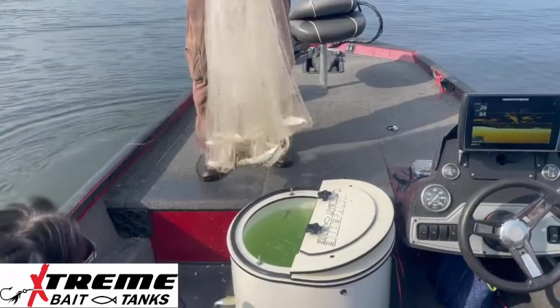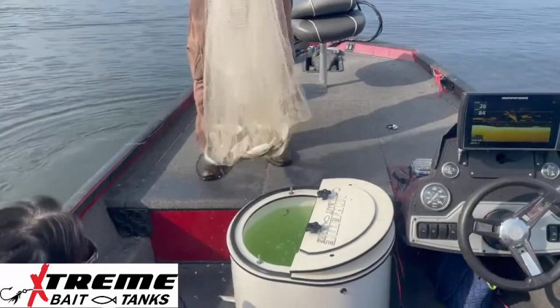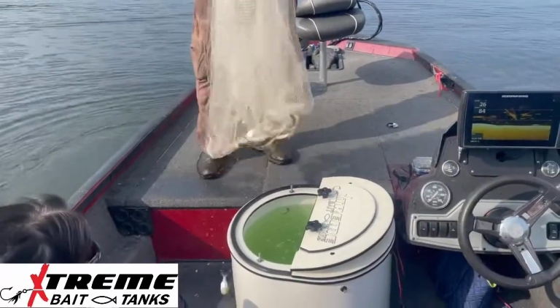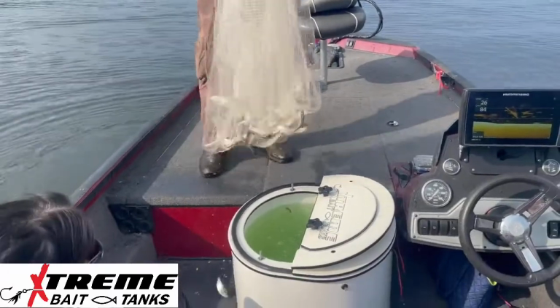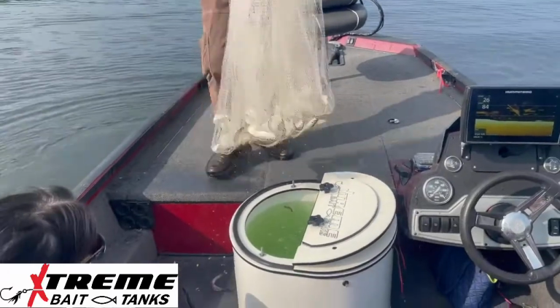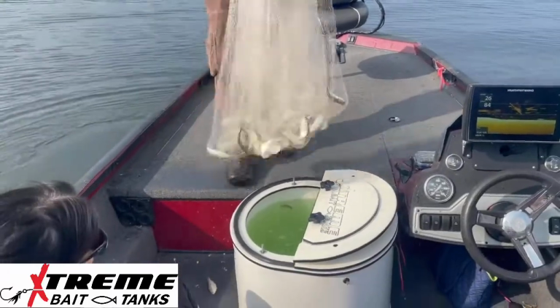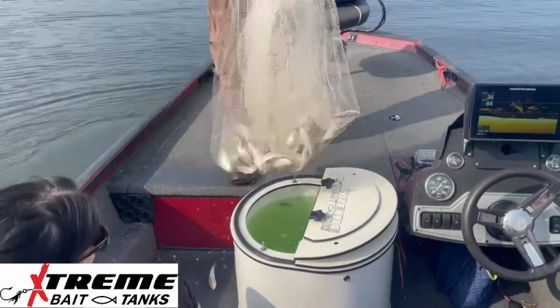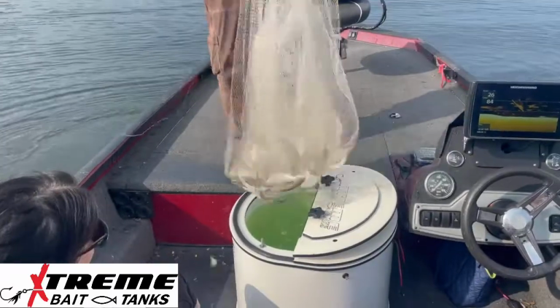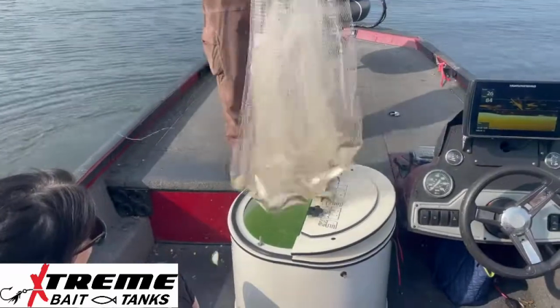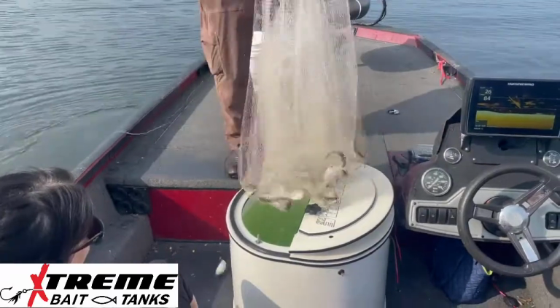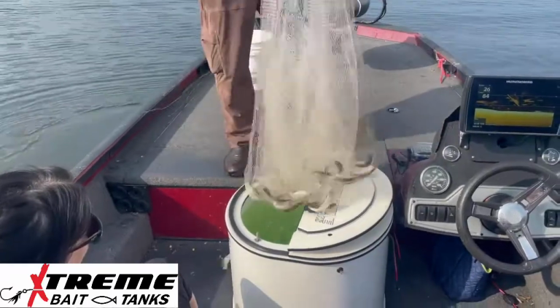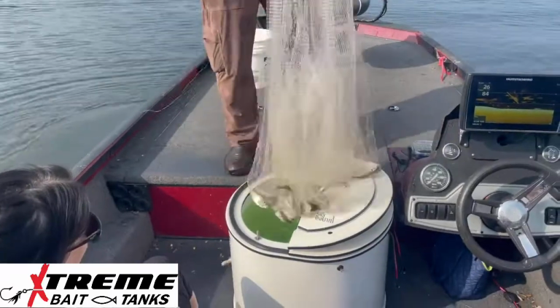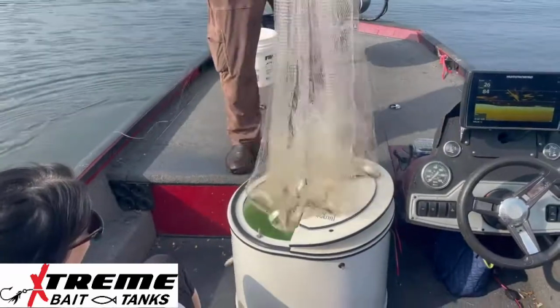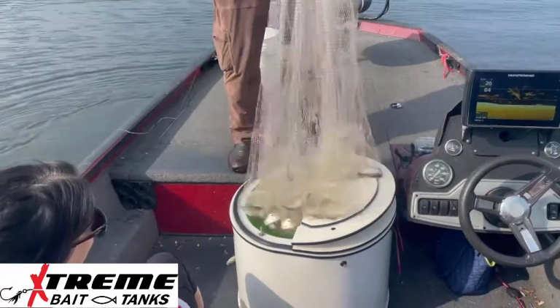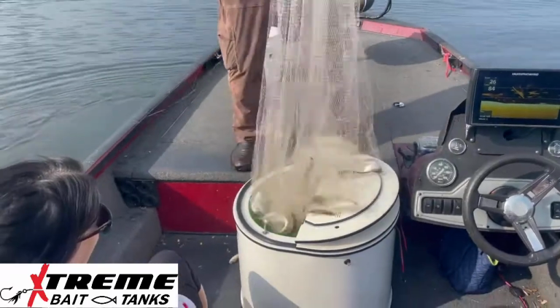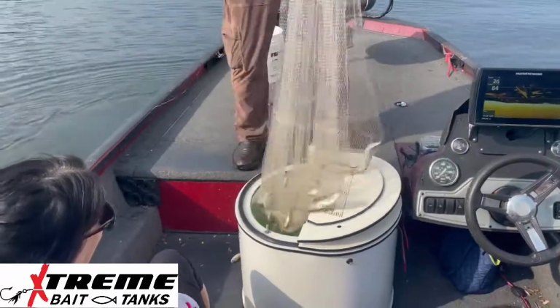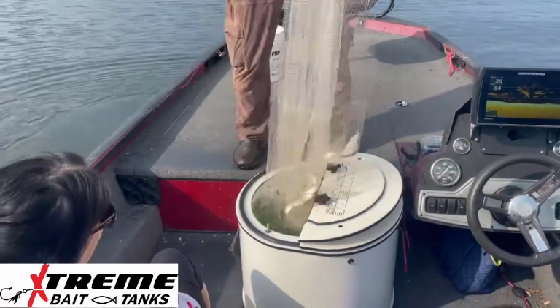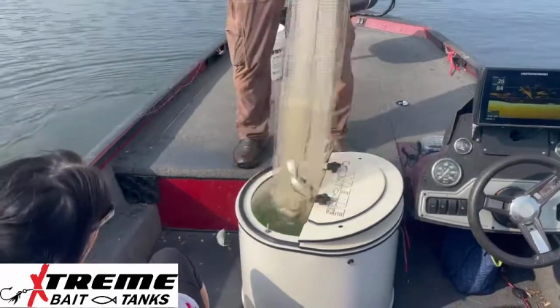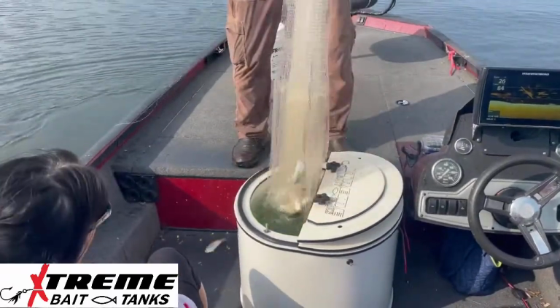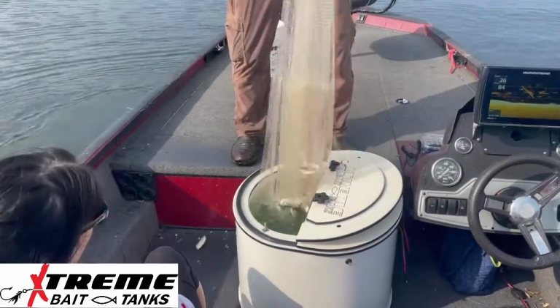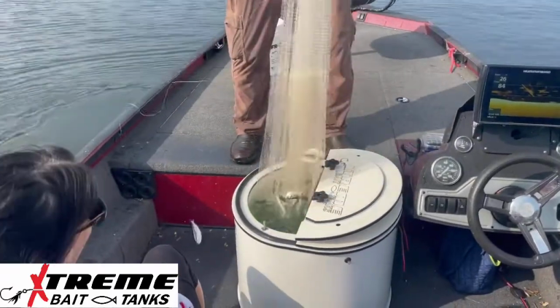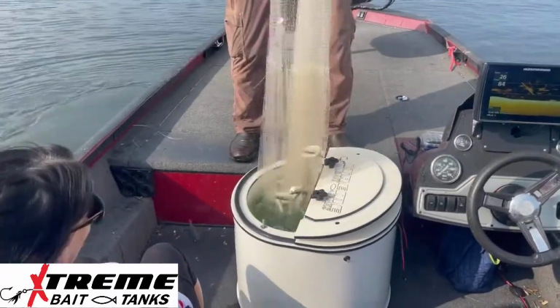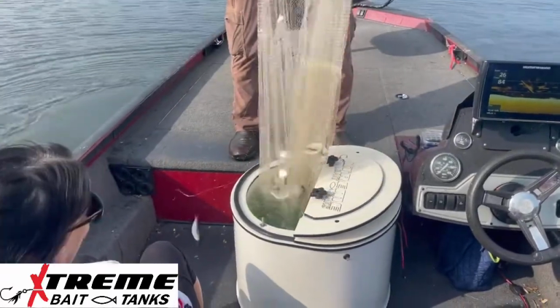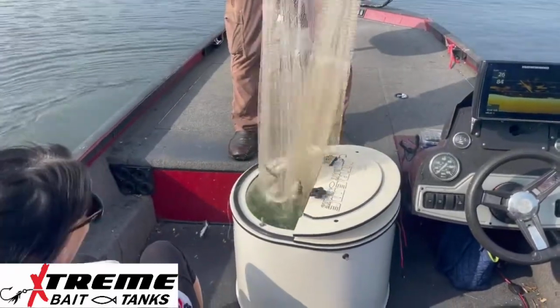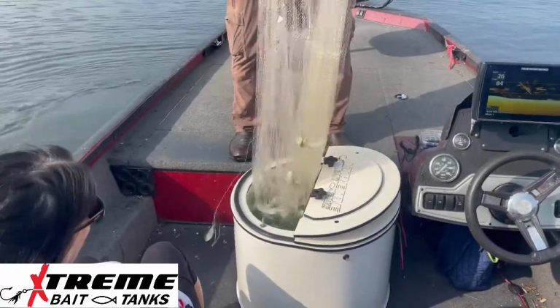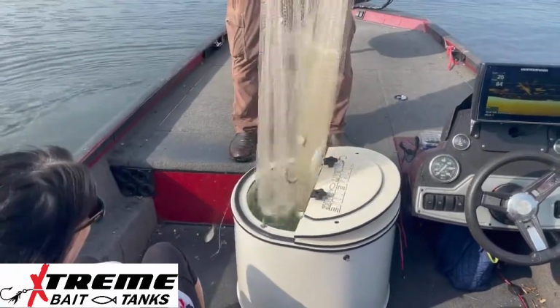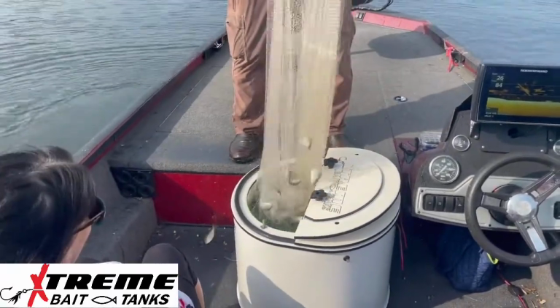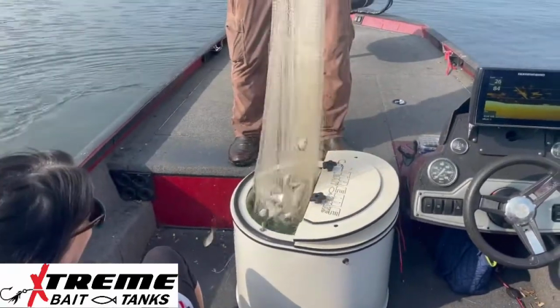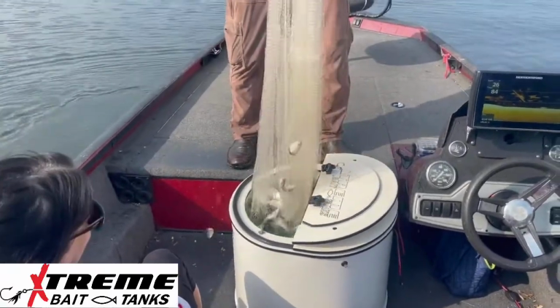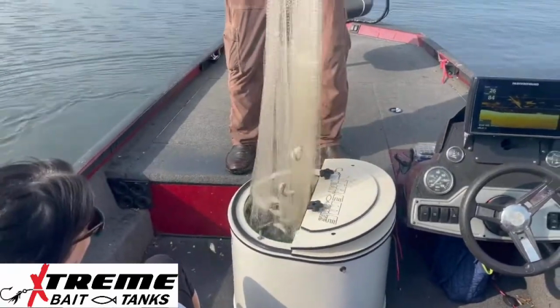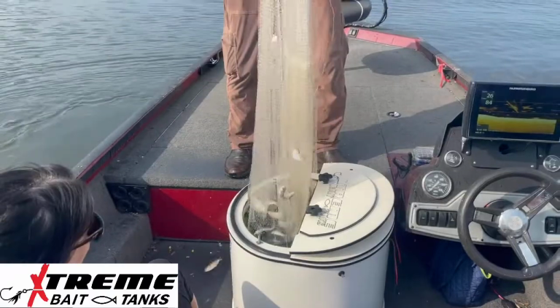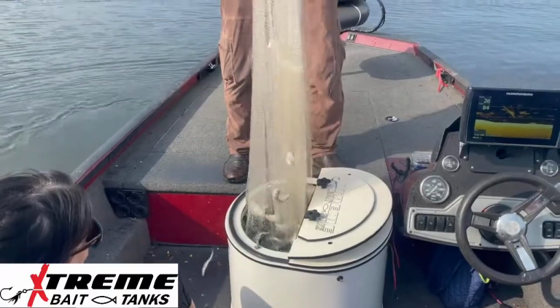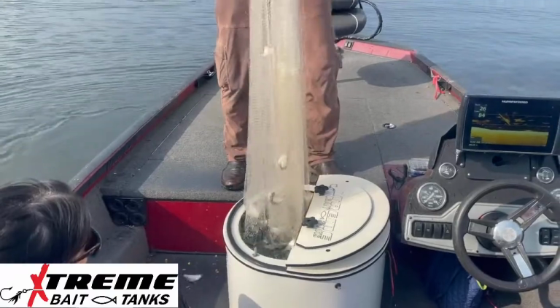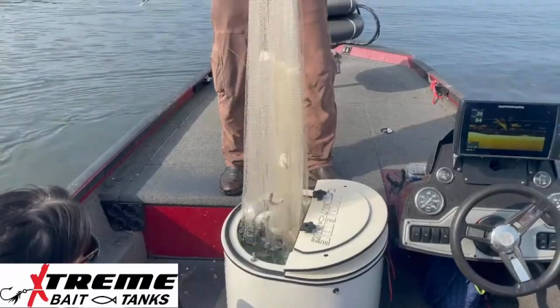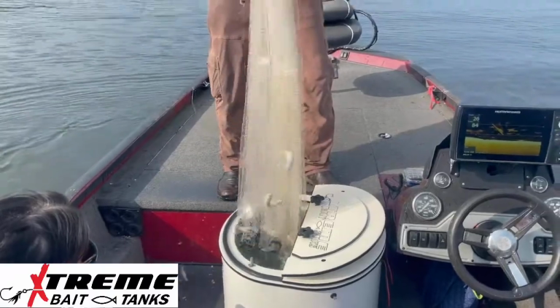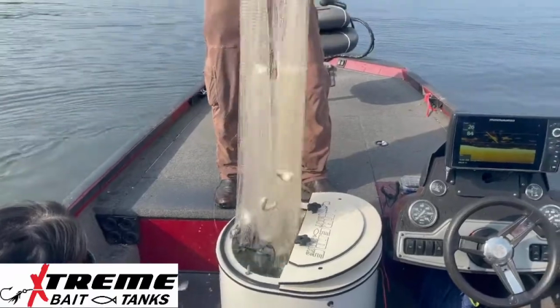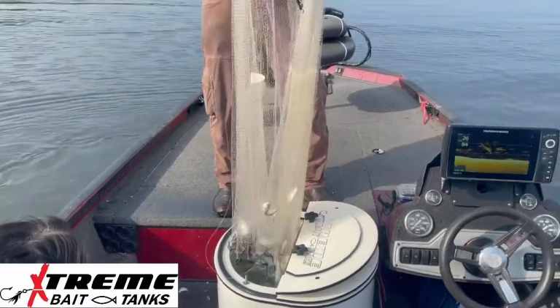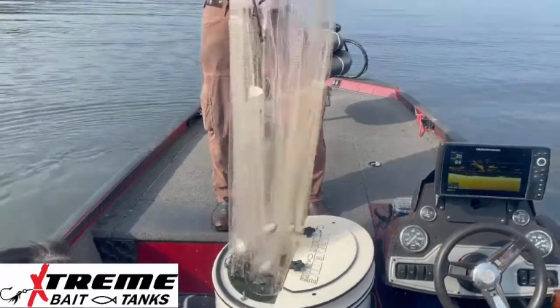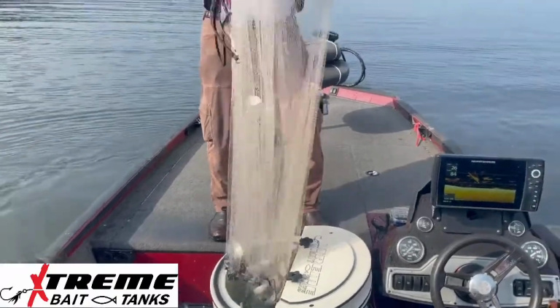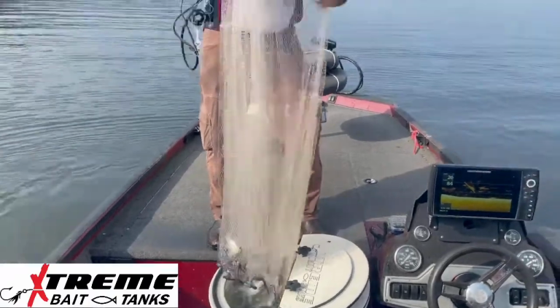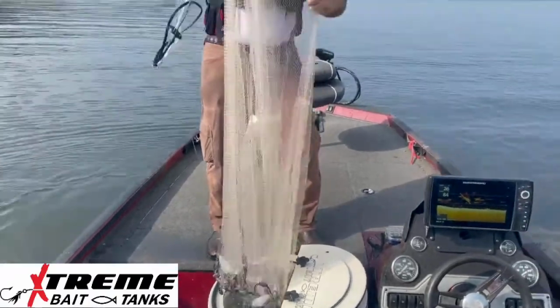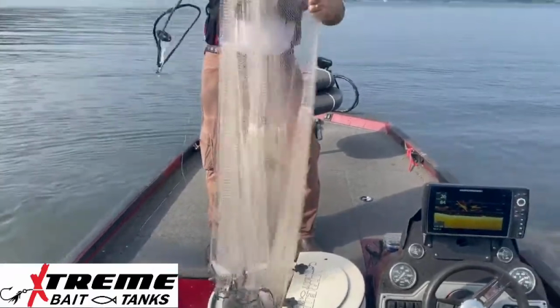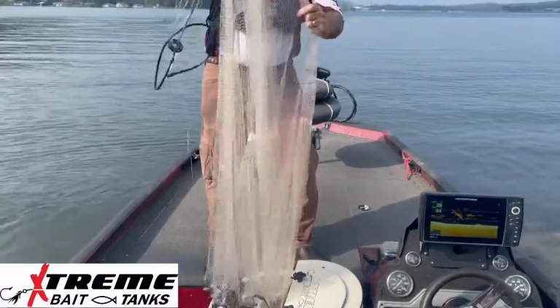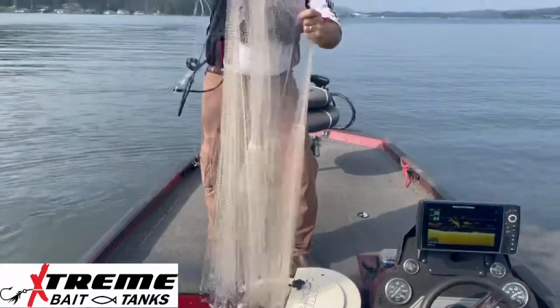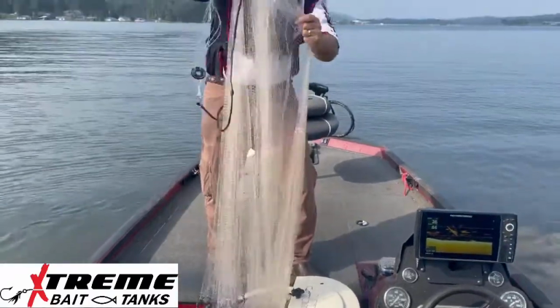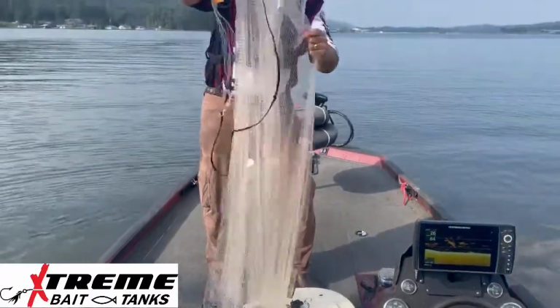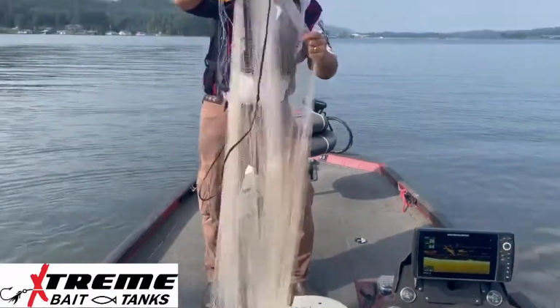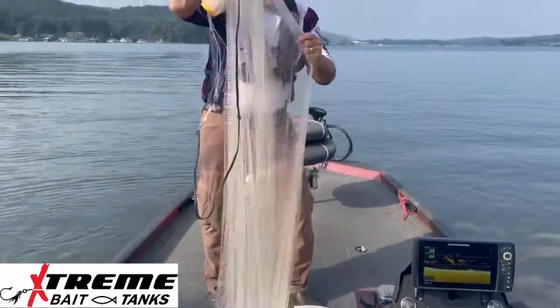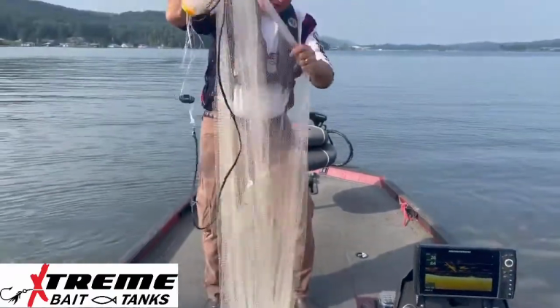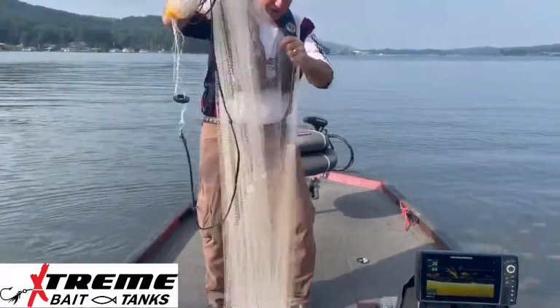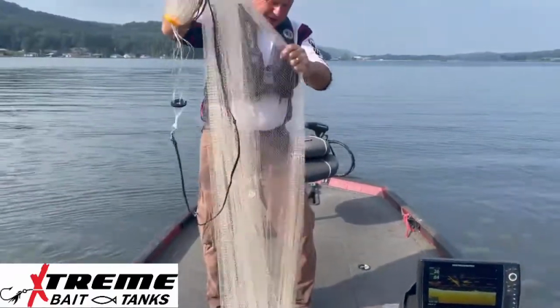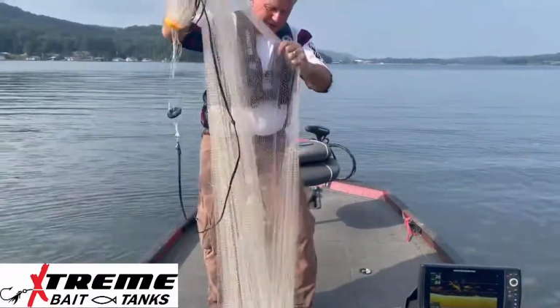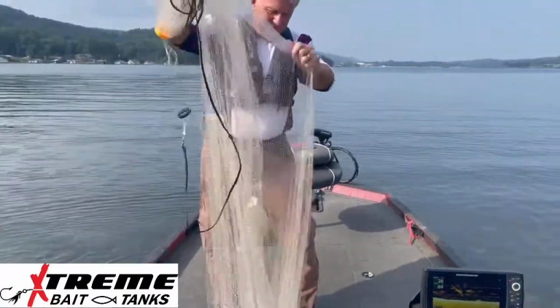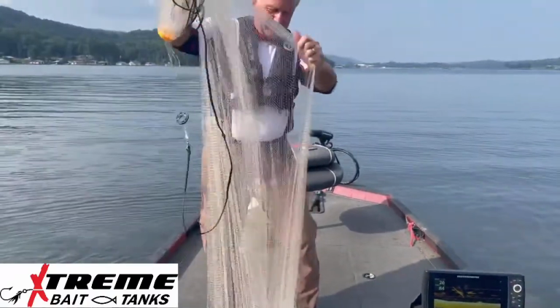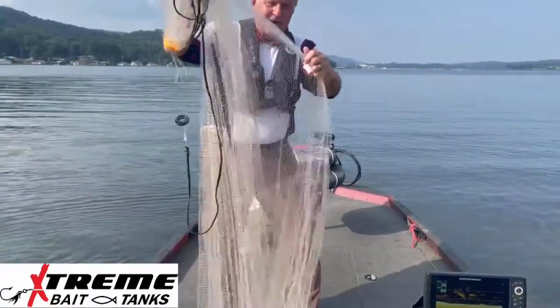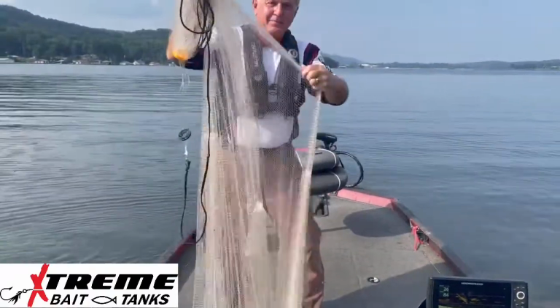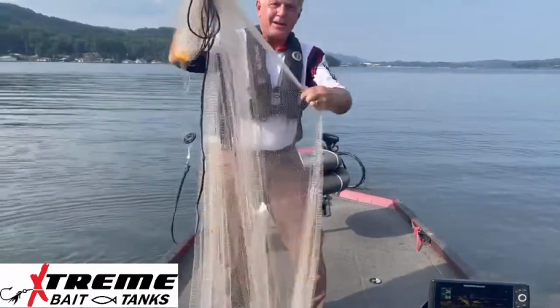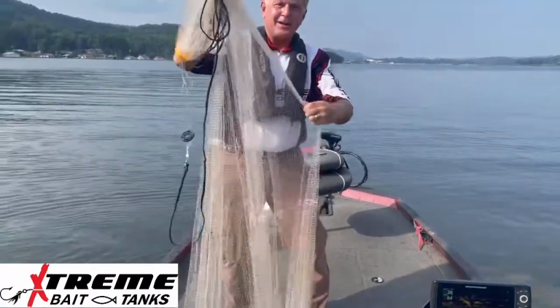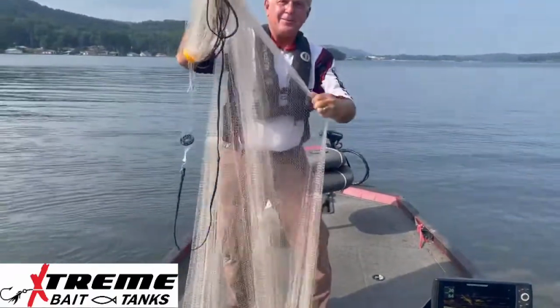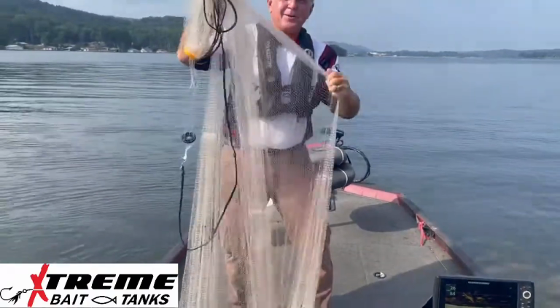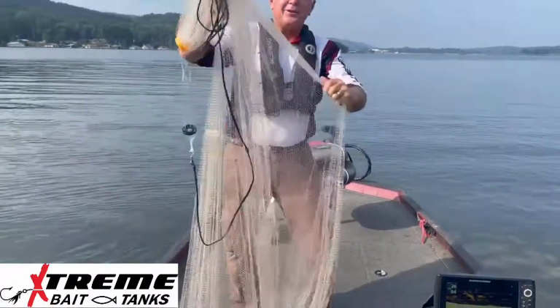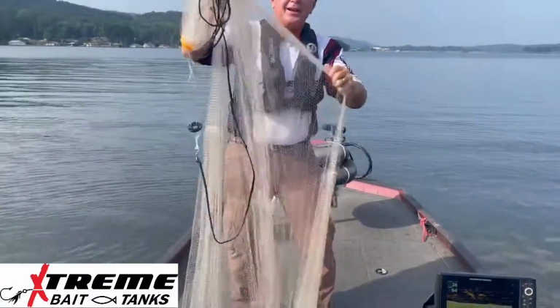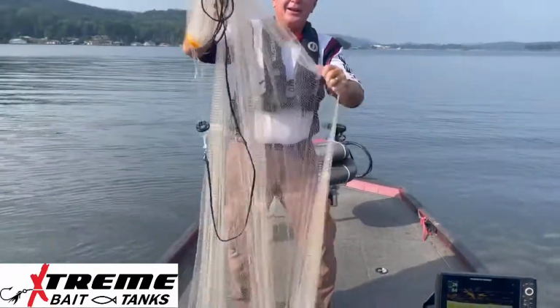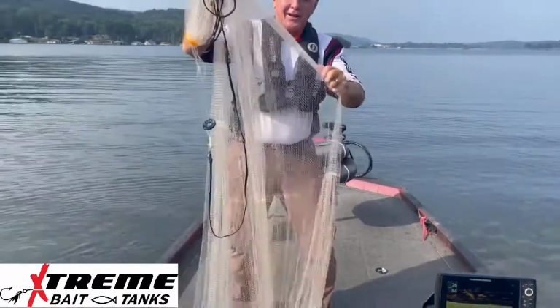Here we go, look at that! When you live bait fish, it's always good to see that bait come up in the net.